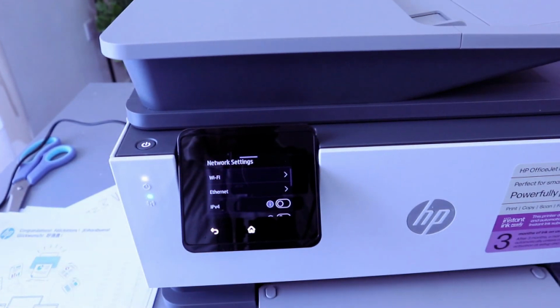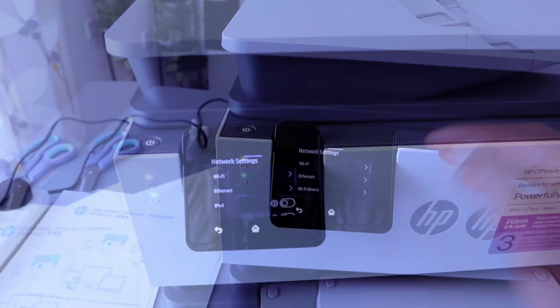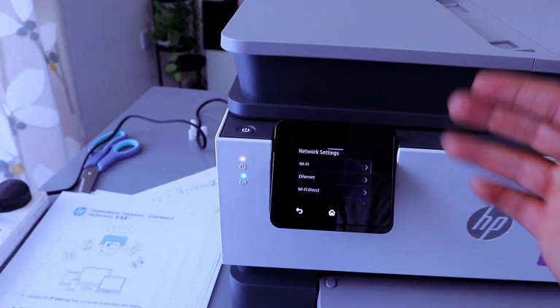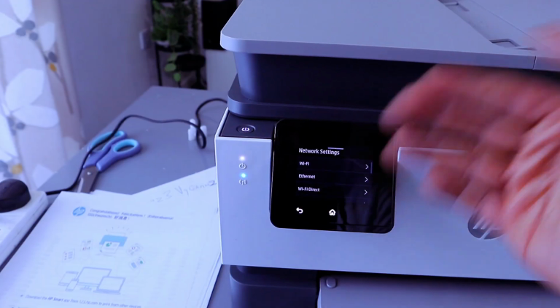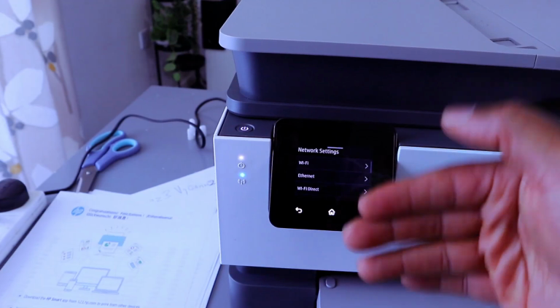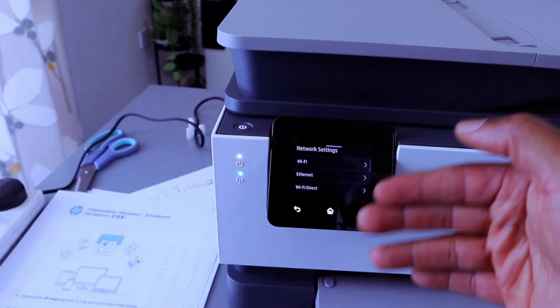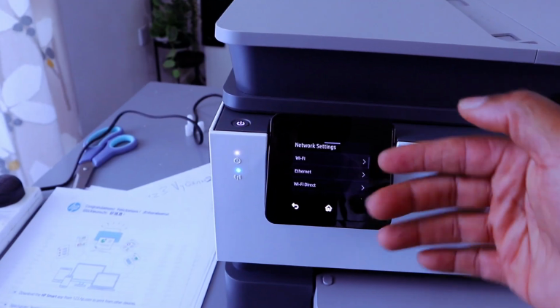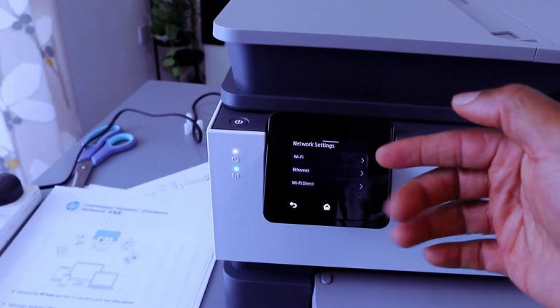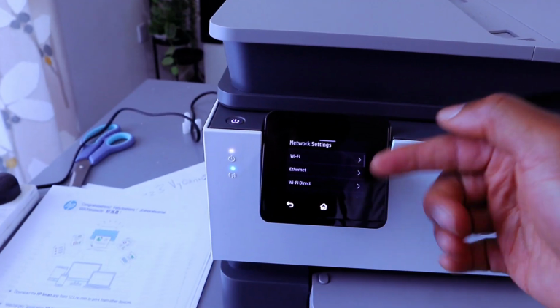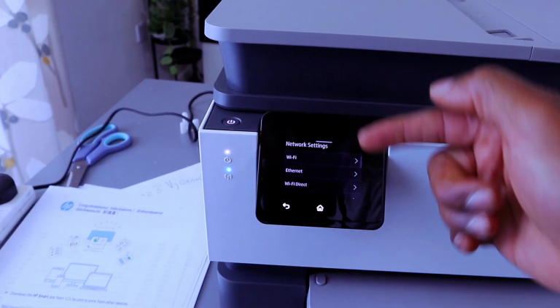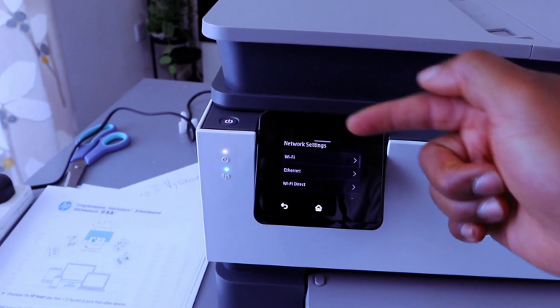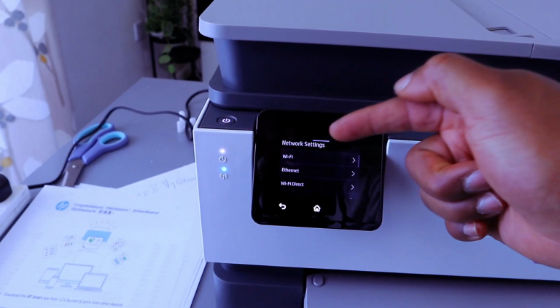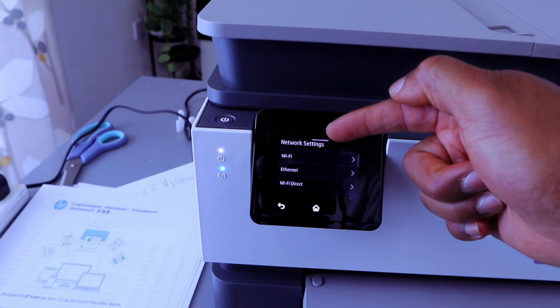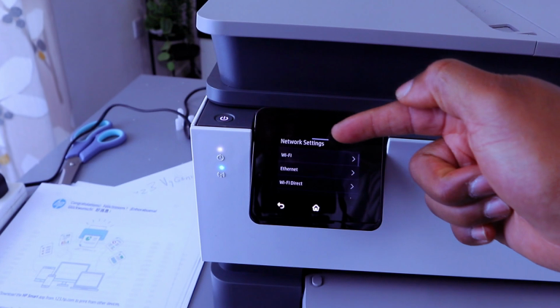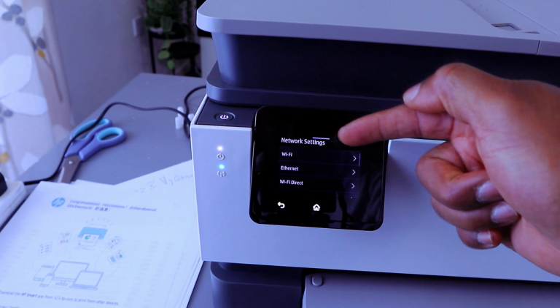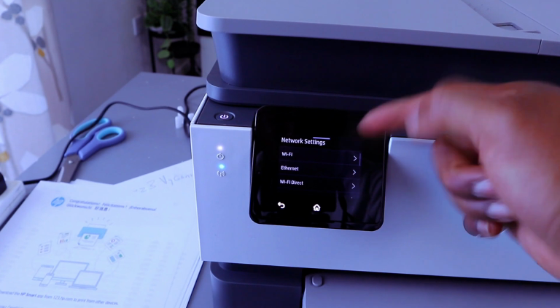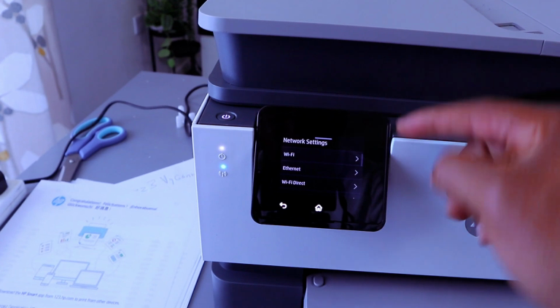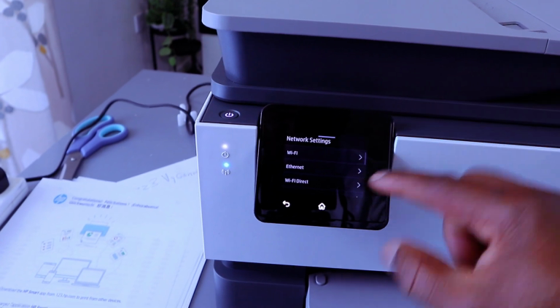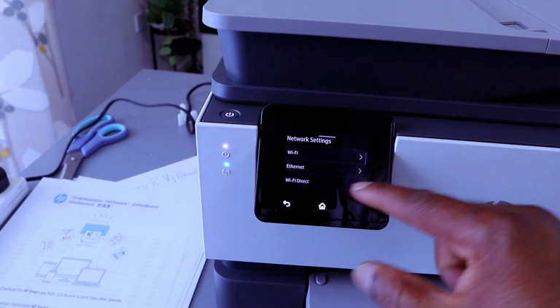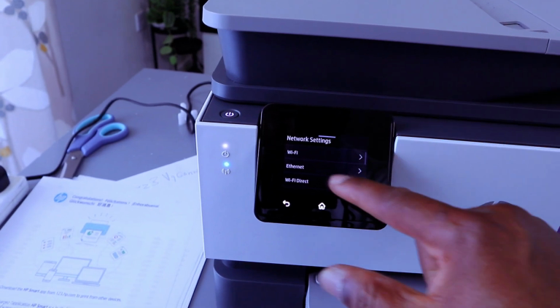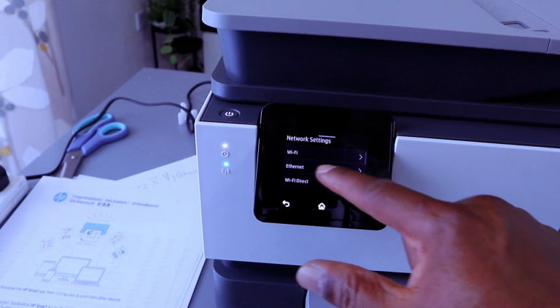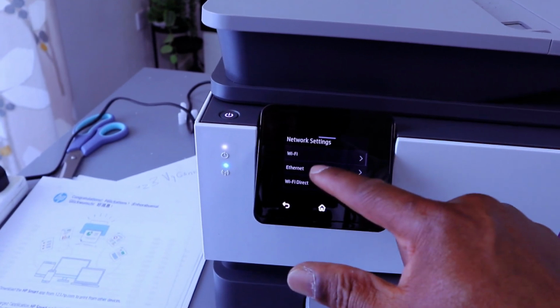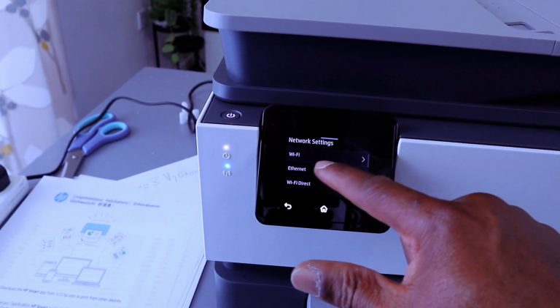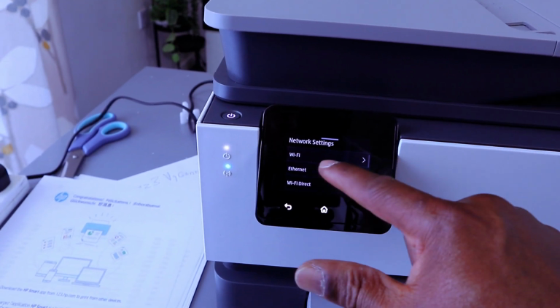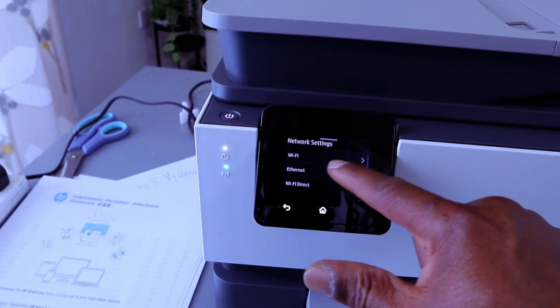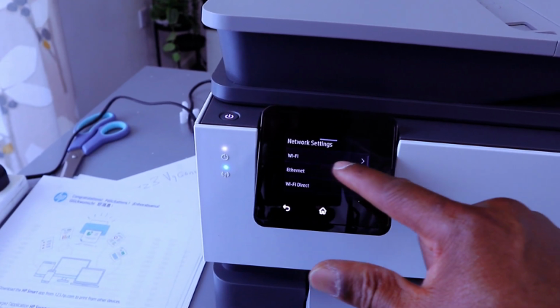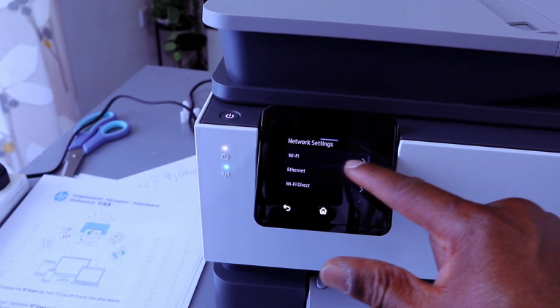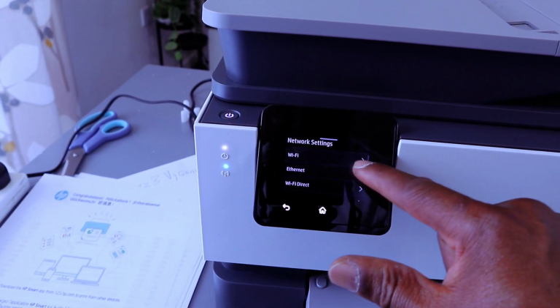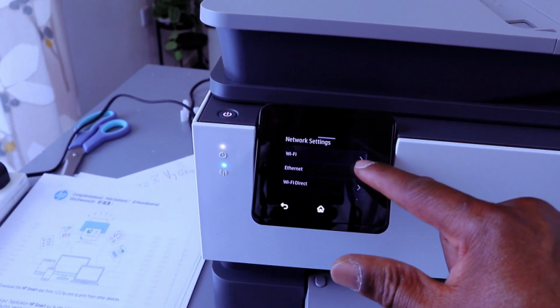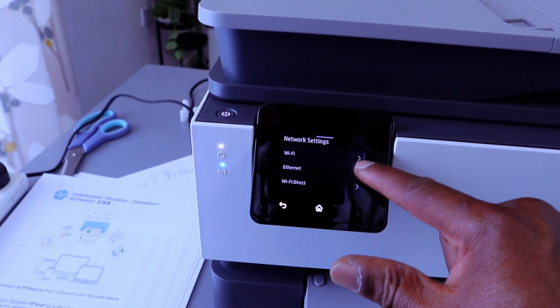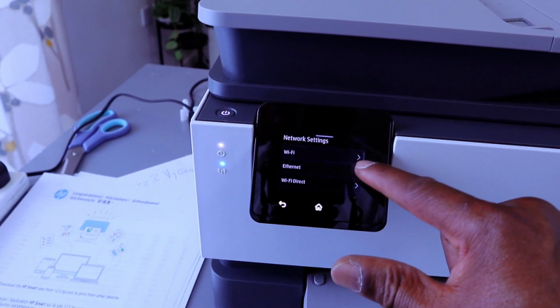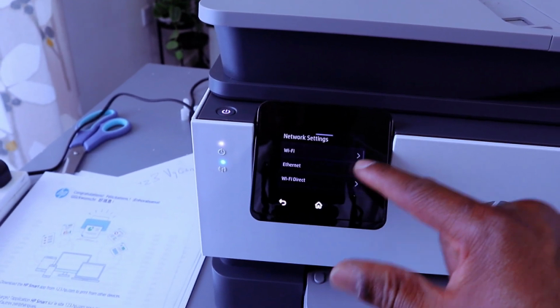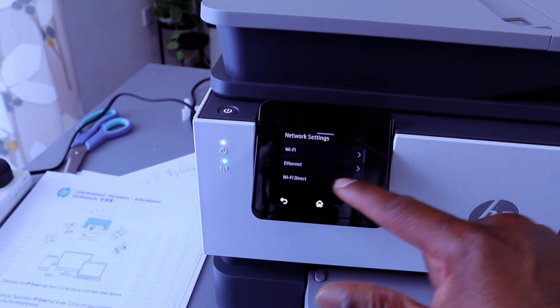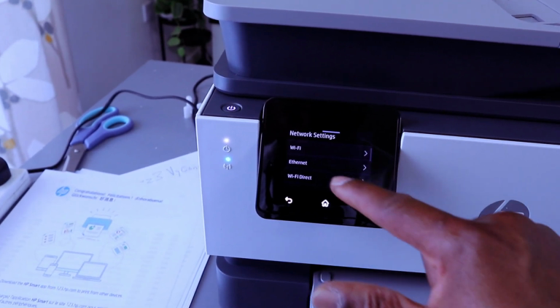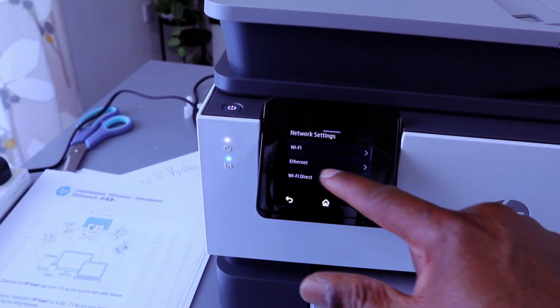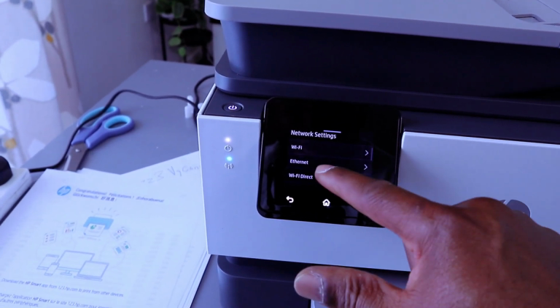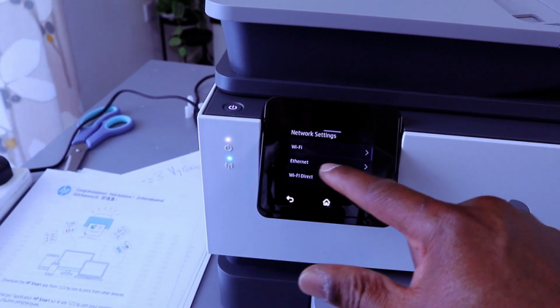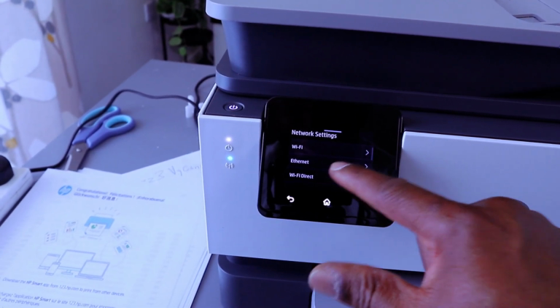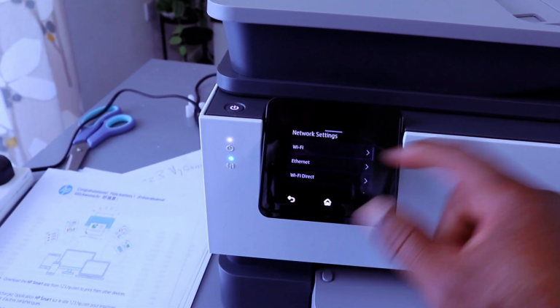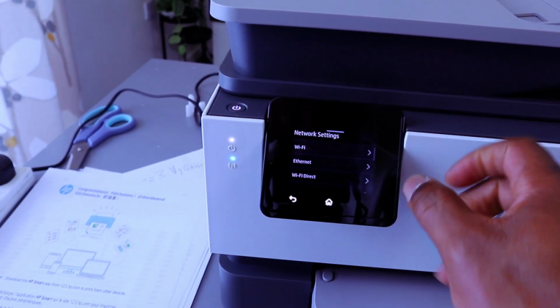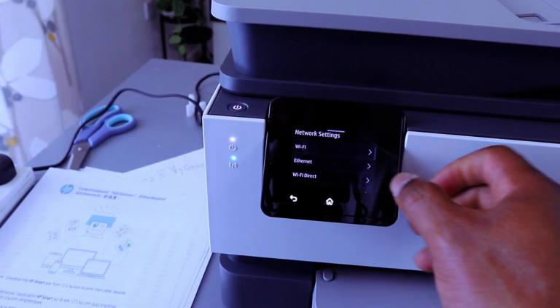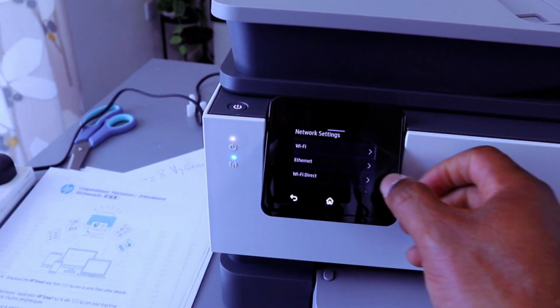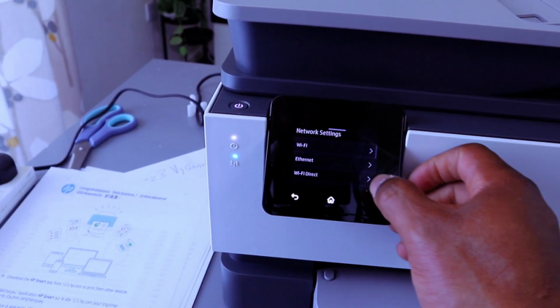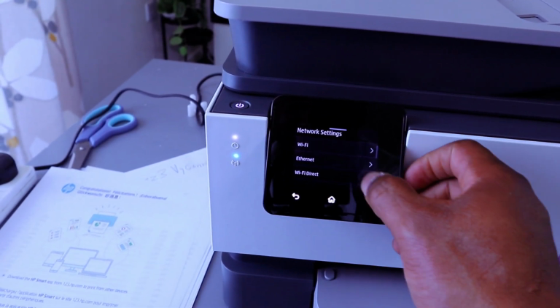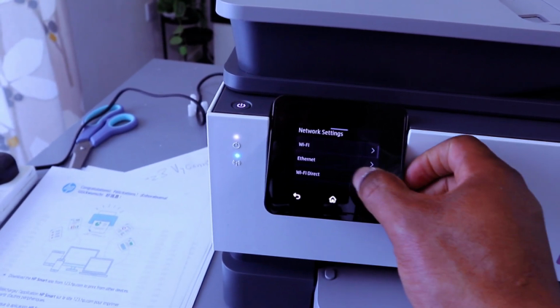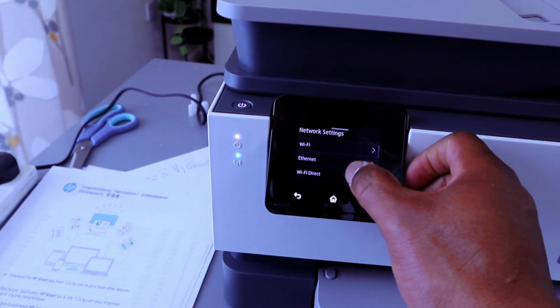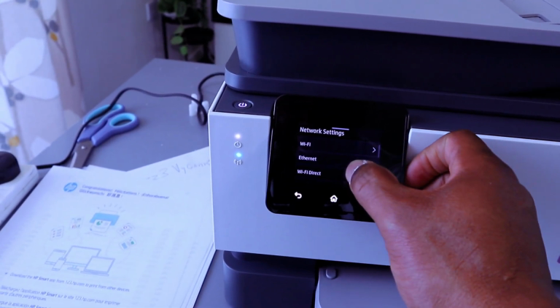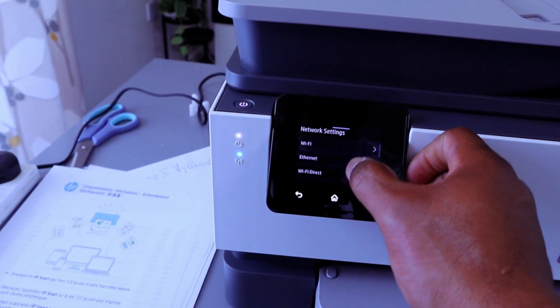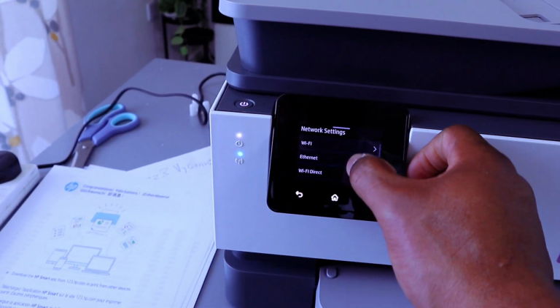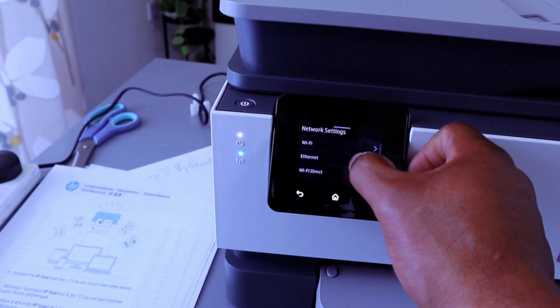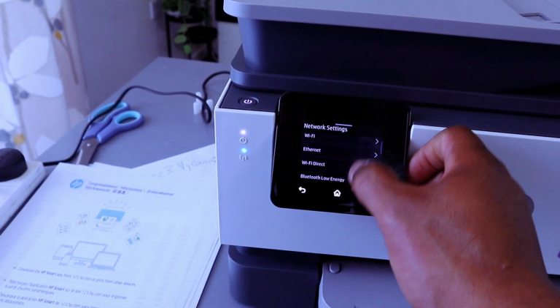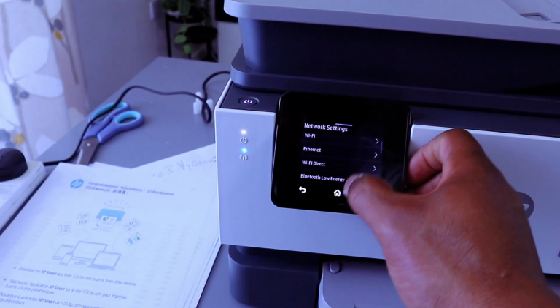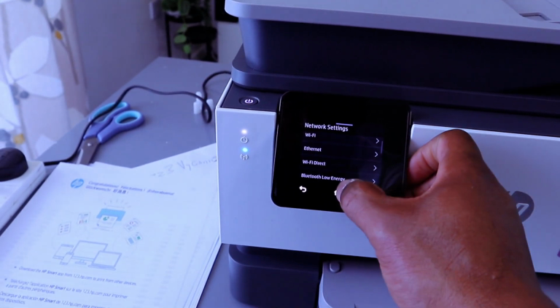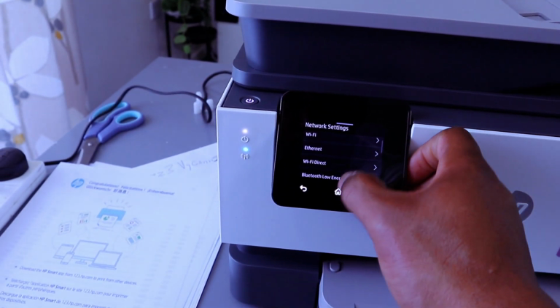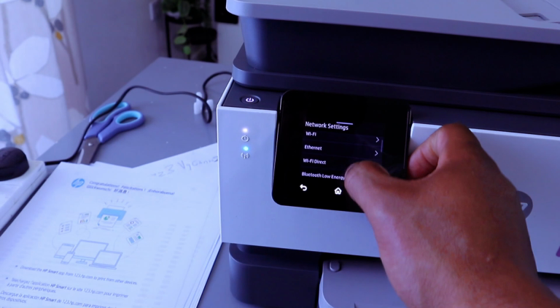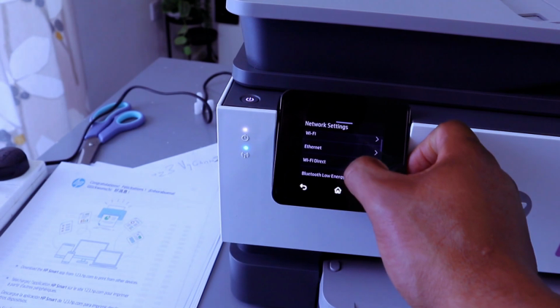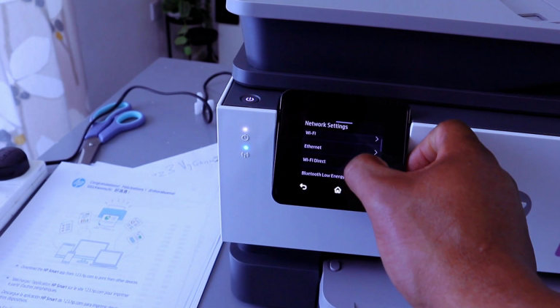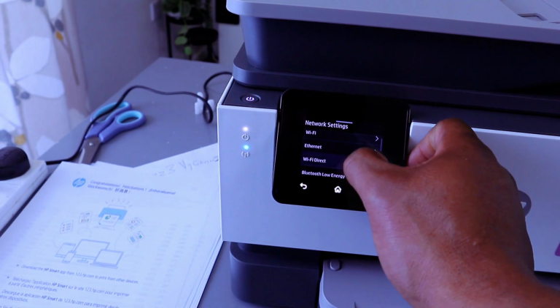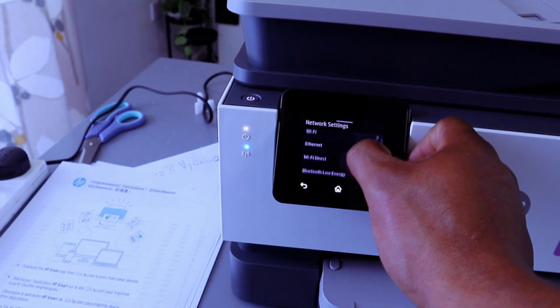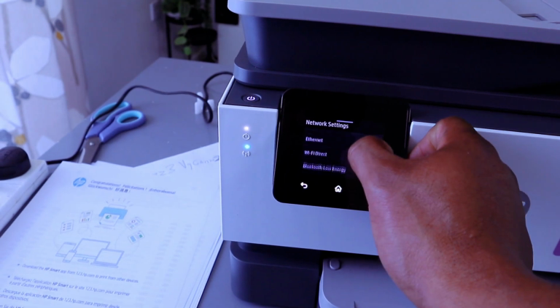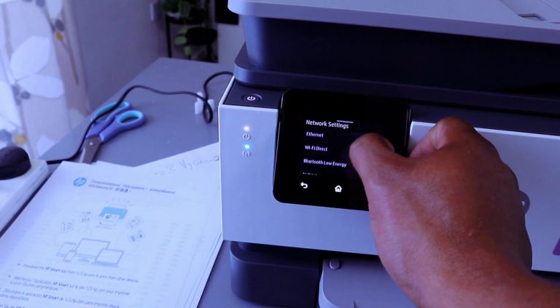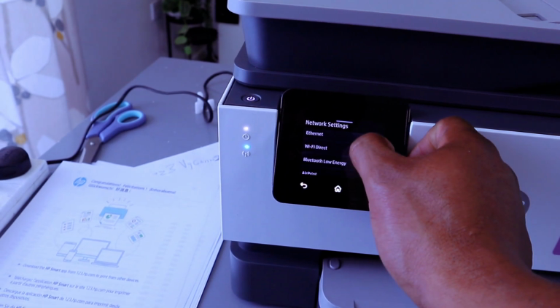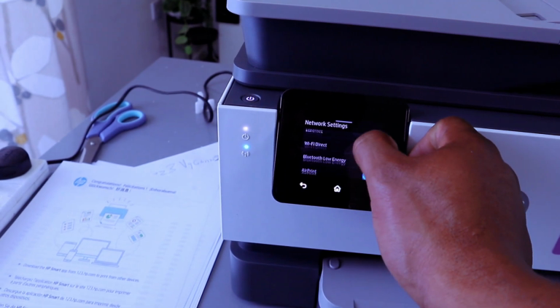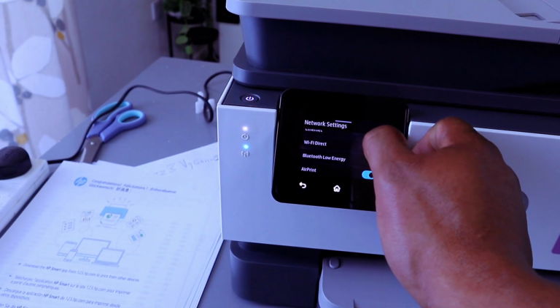From the Network menu, once you select Network, it gives you options: Wi-Fi is the first option, then Ethernet, and Wi-Fi Direct or Bluetooth Low Energy.